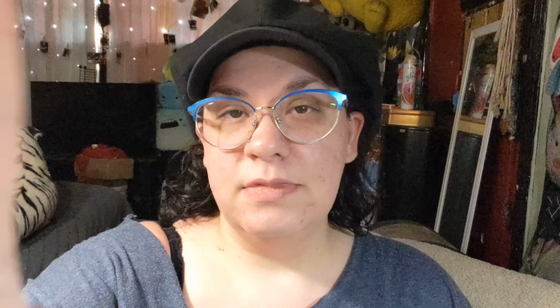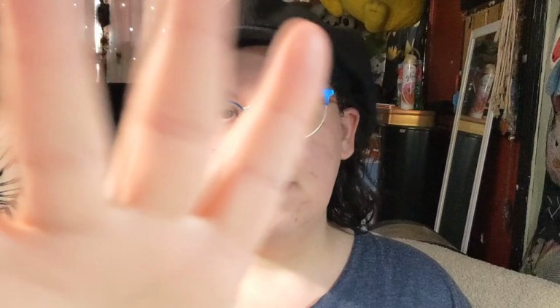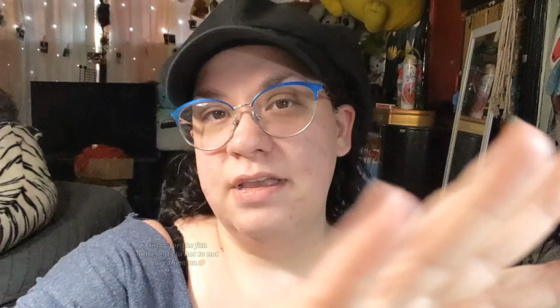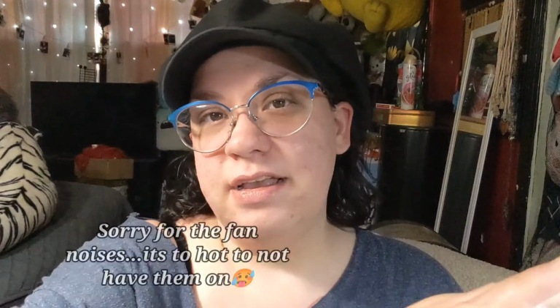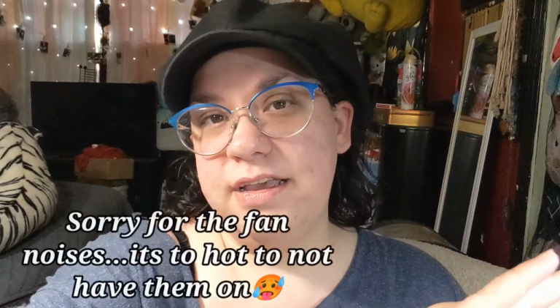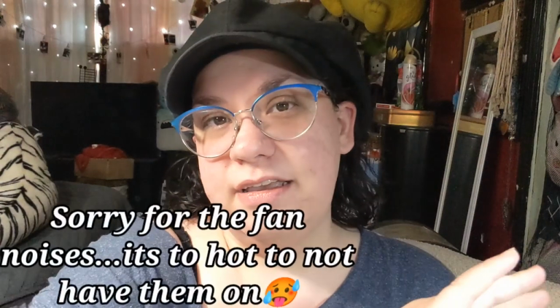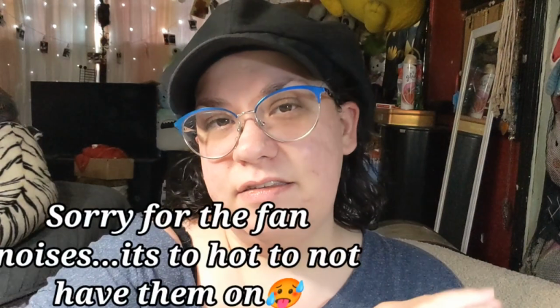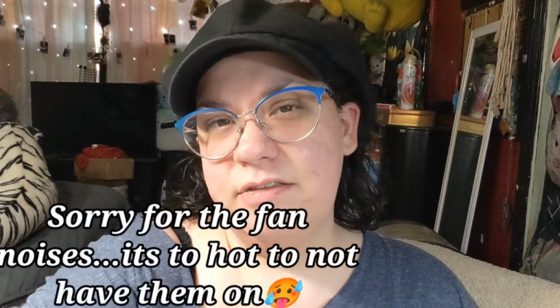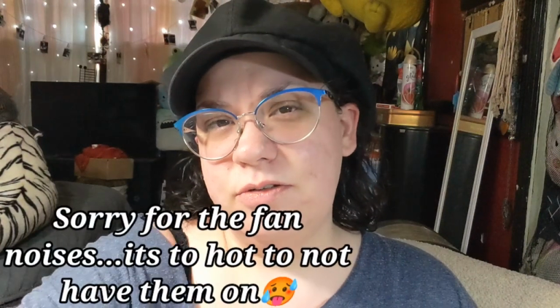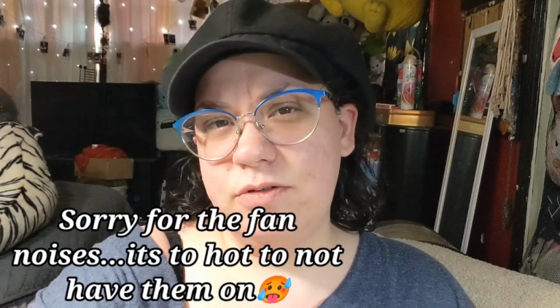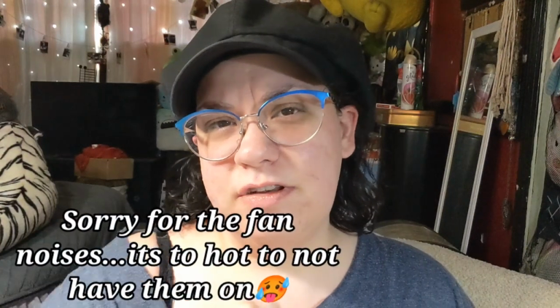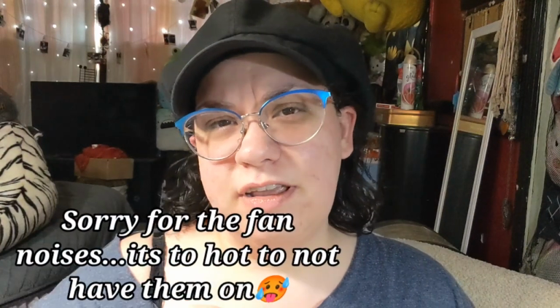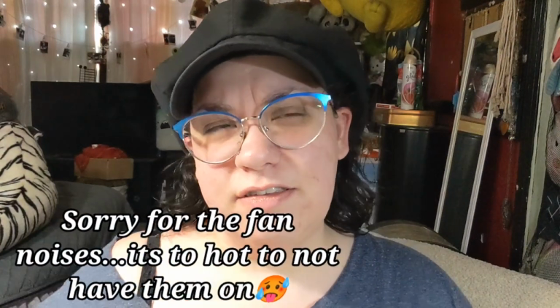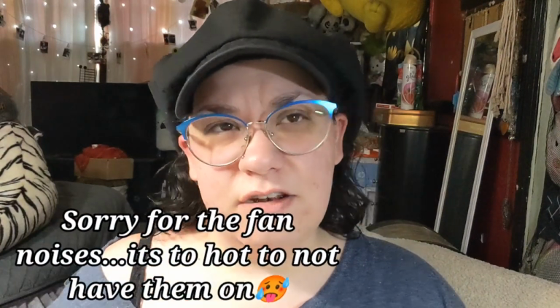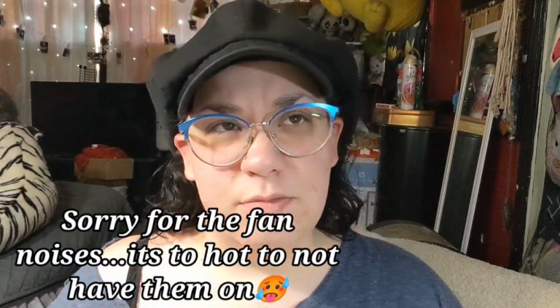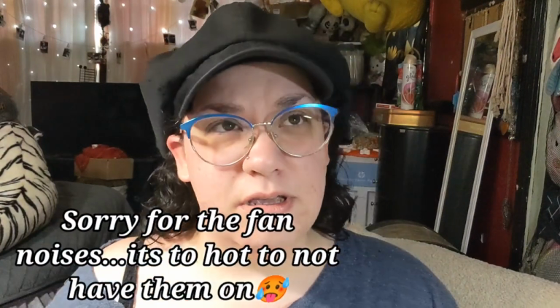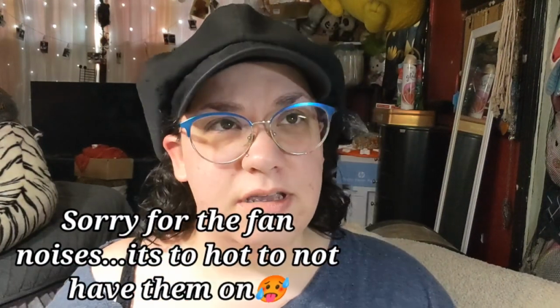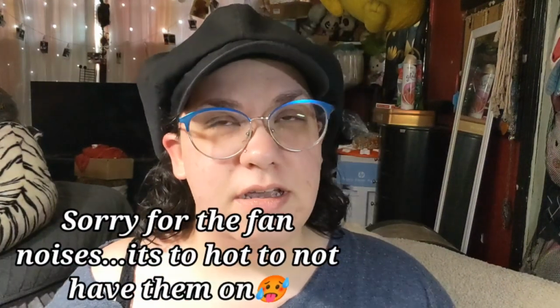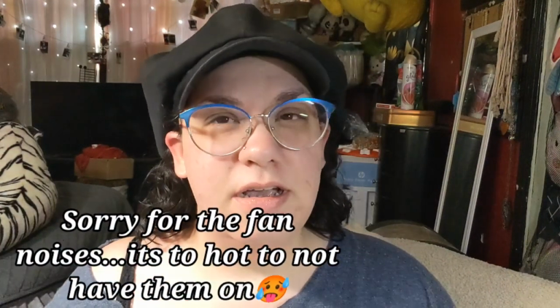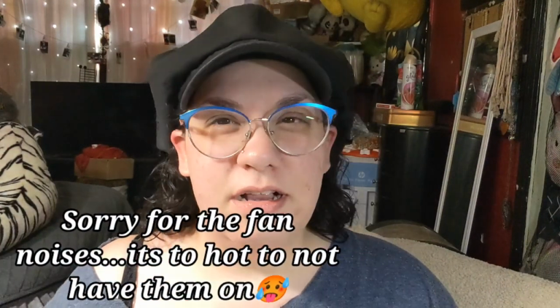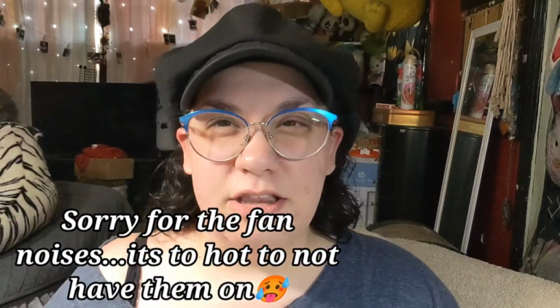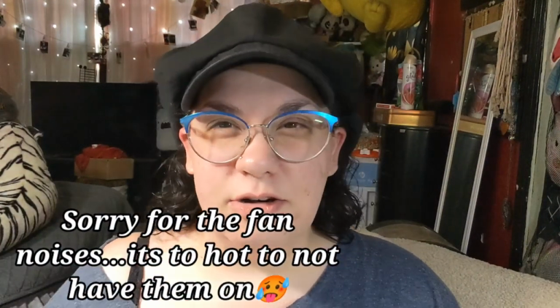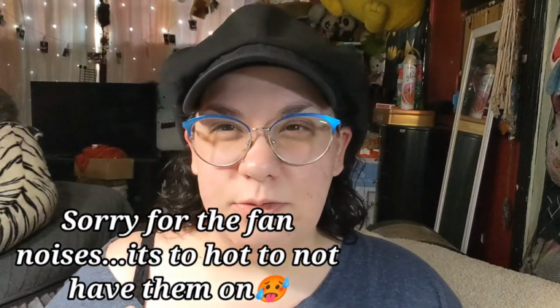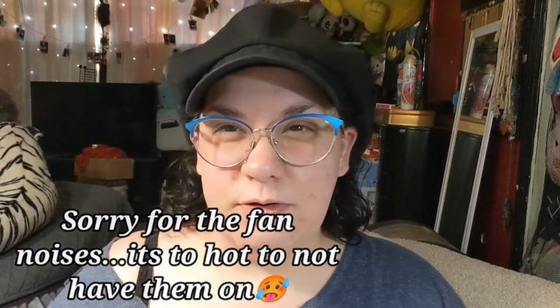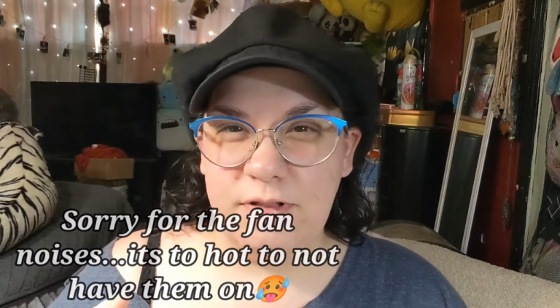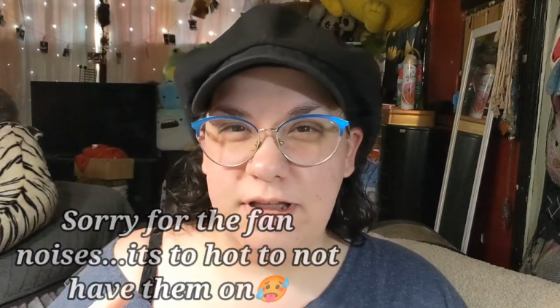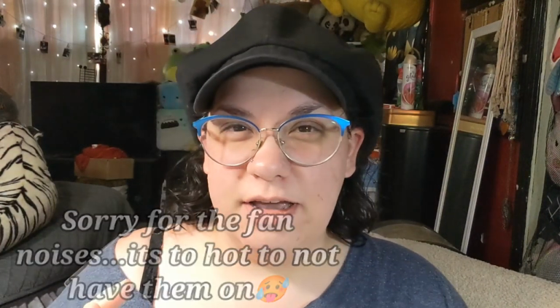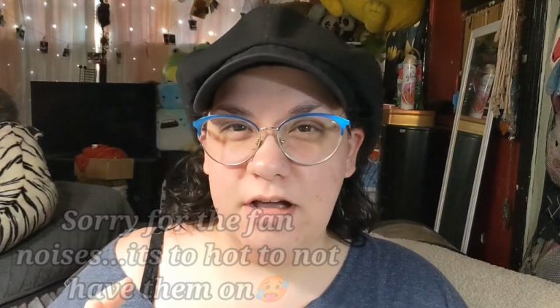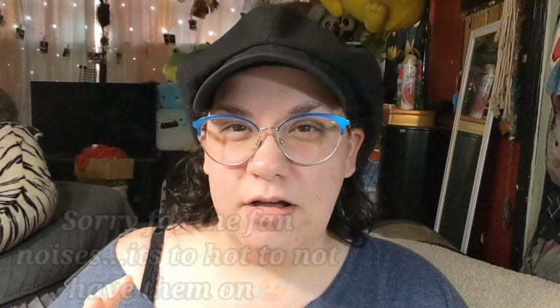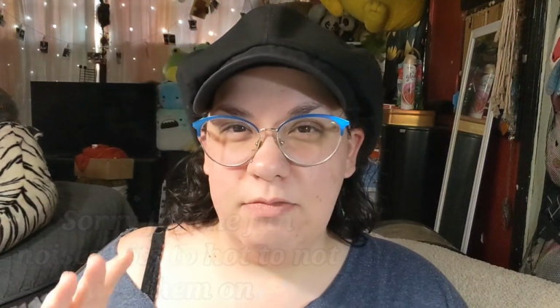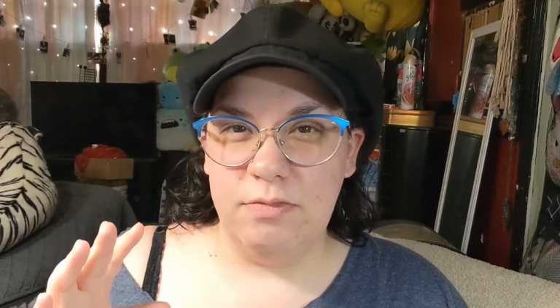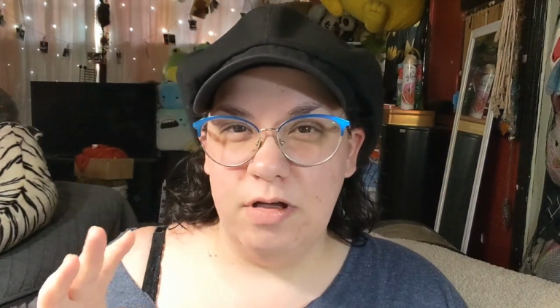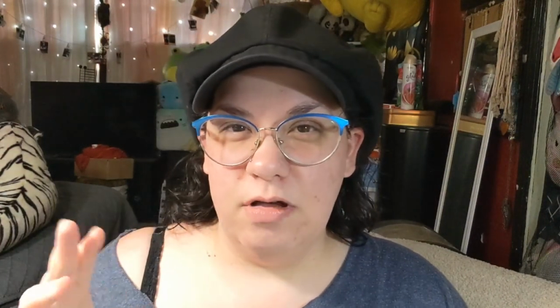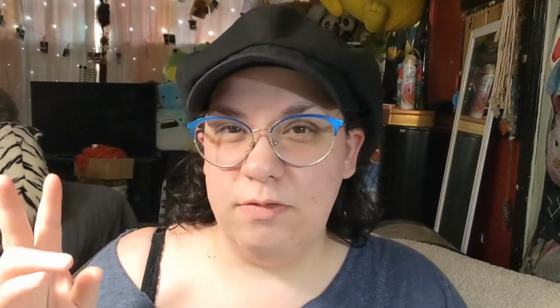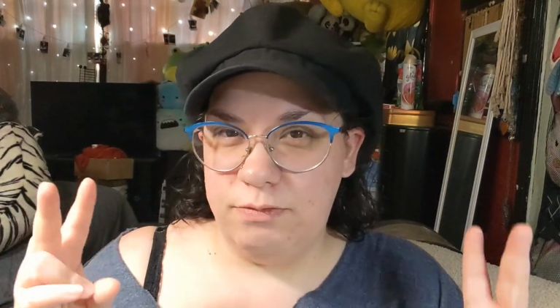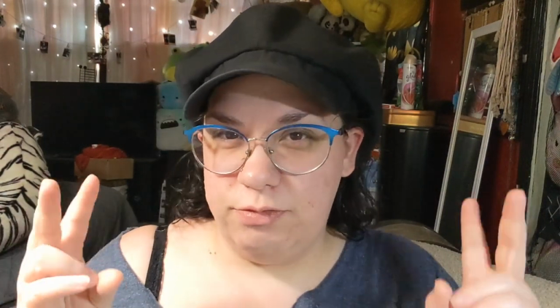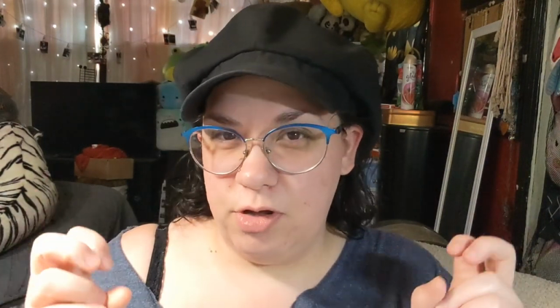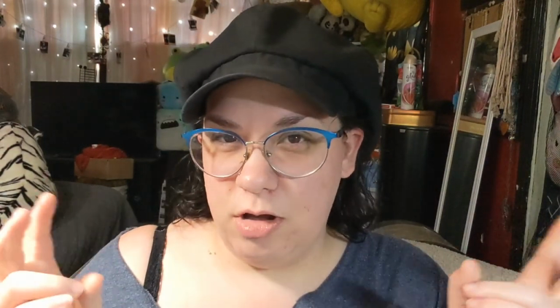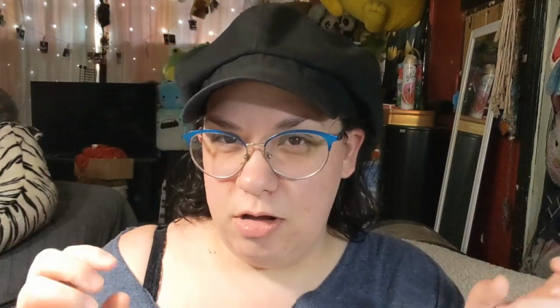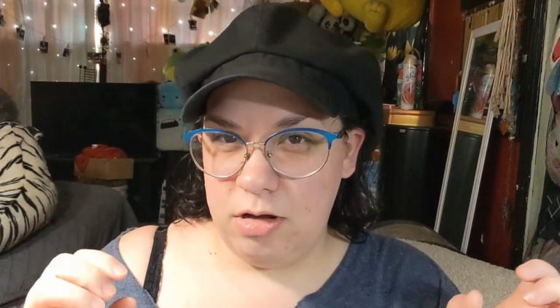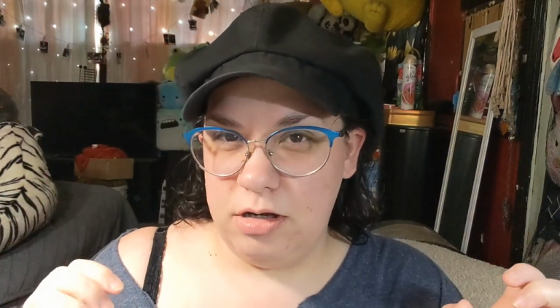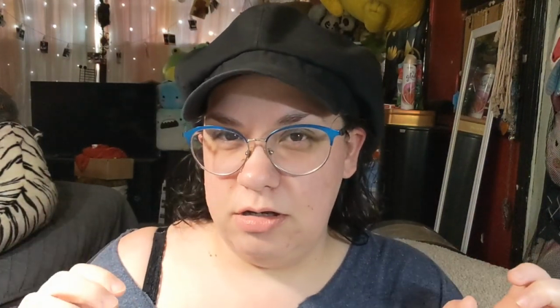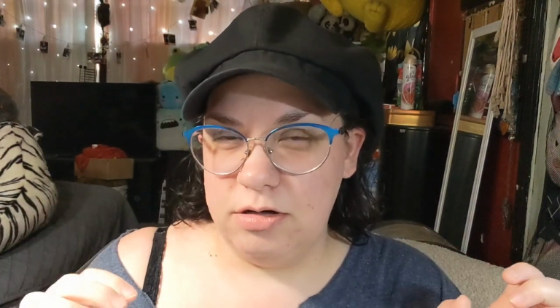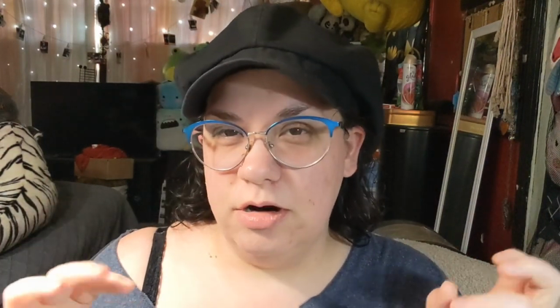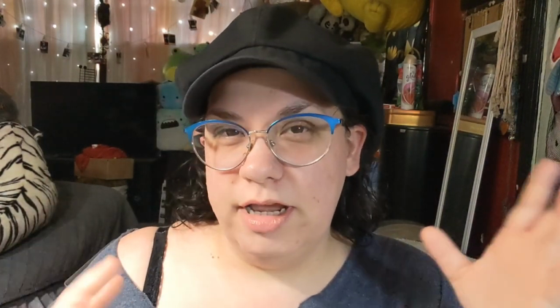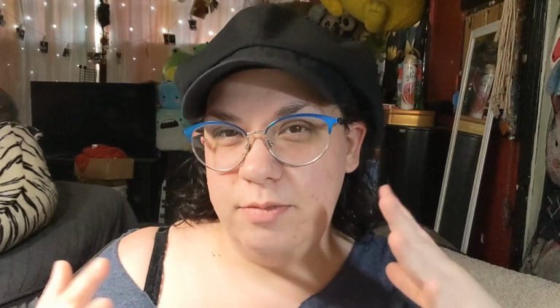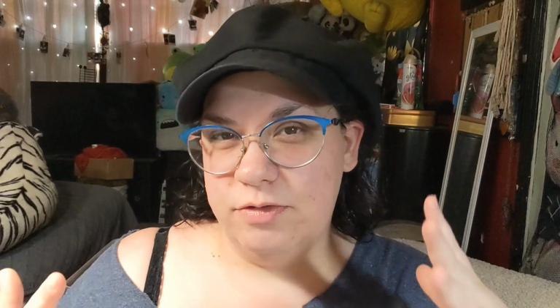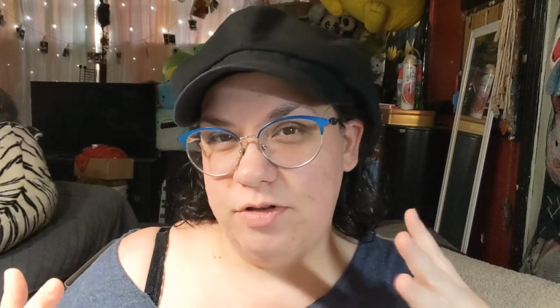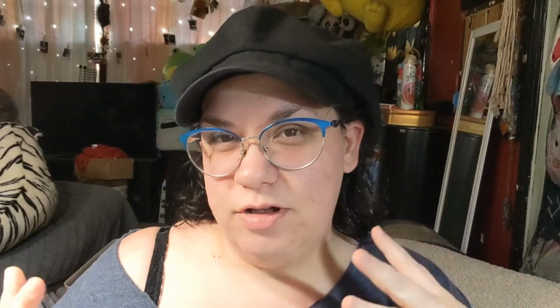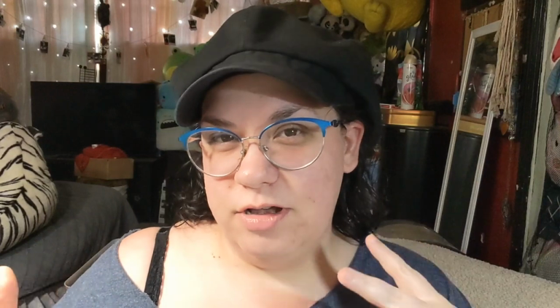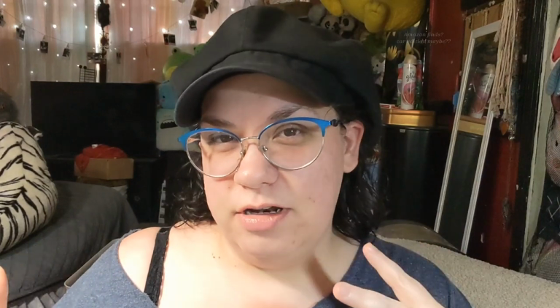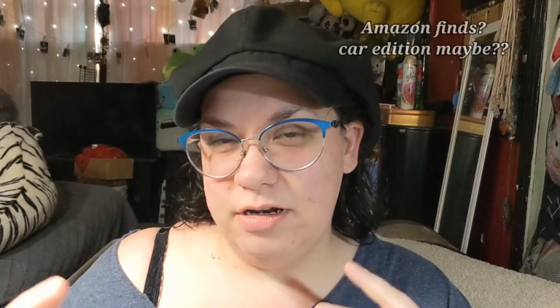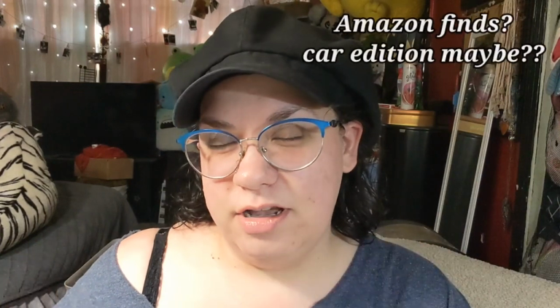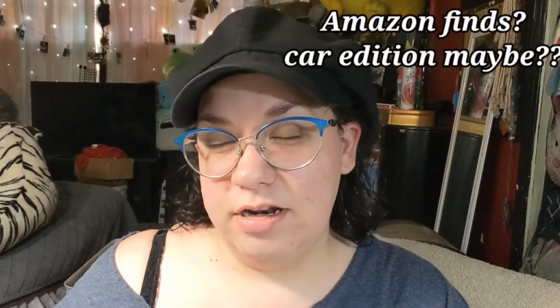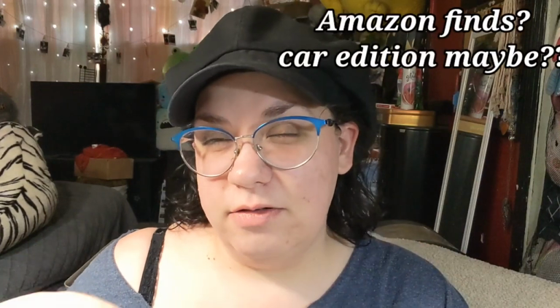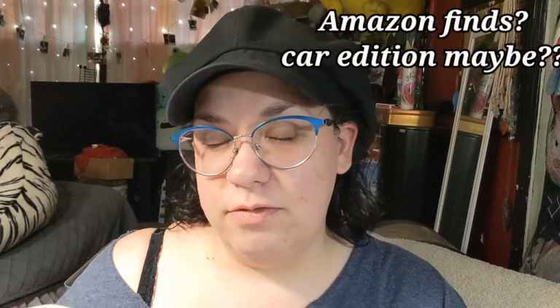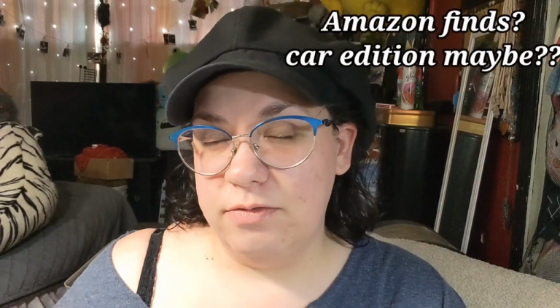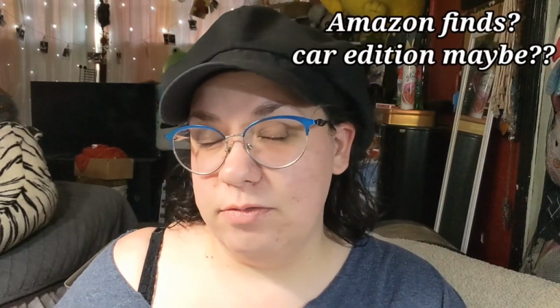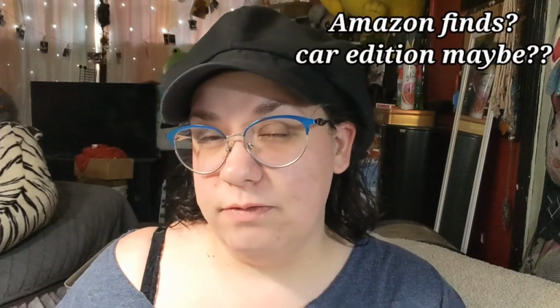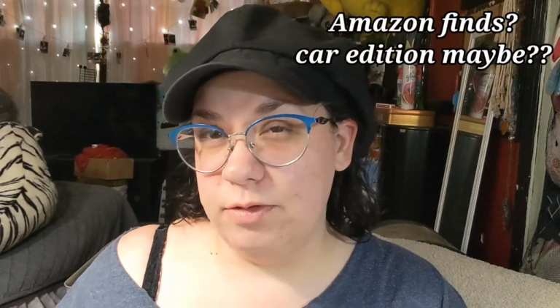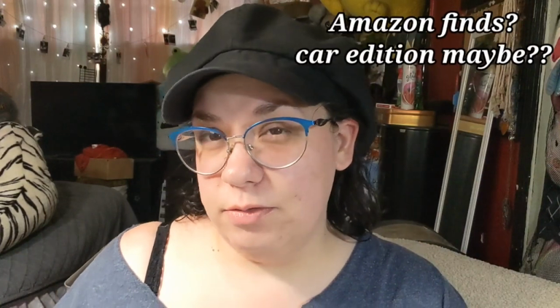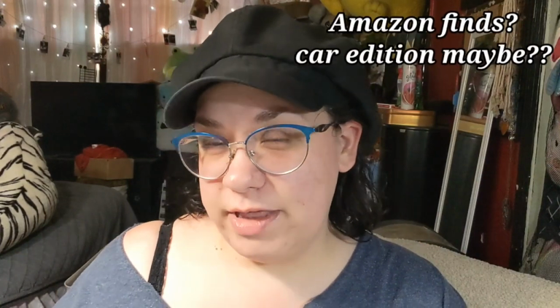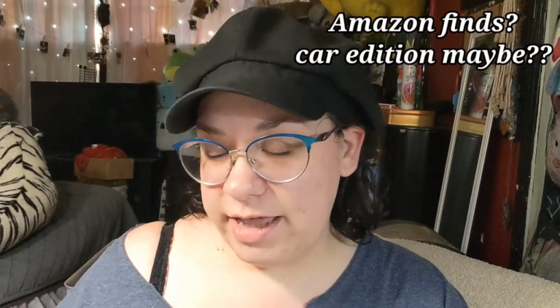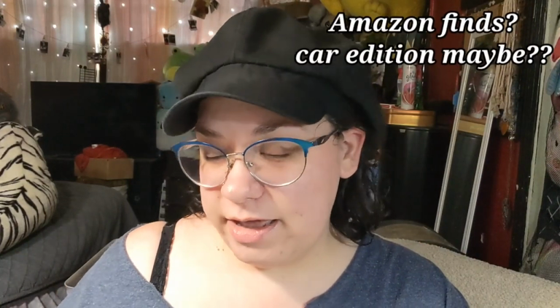Hi guys, so today's gonna be a little bit of like a vlog or Amazon review kind of thing.